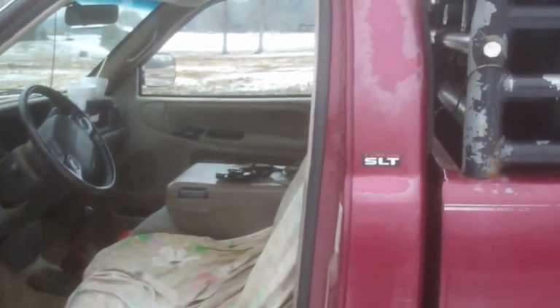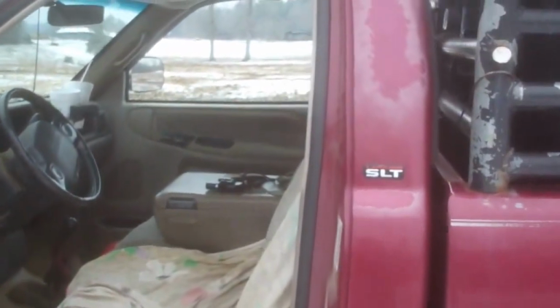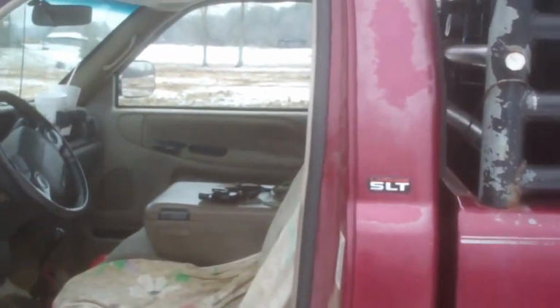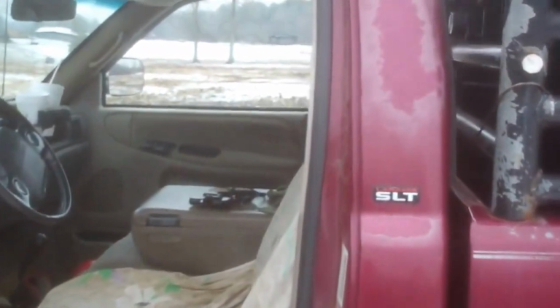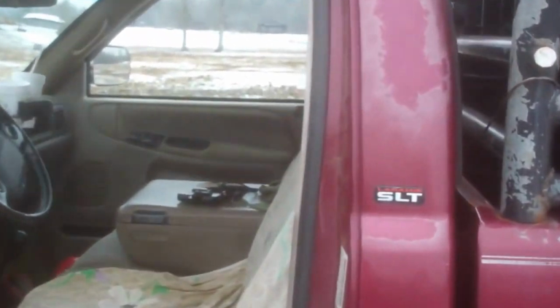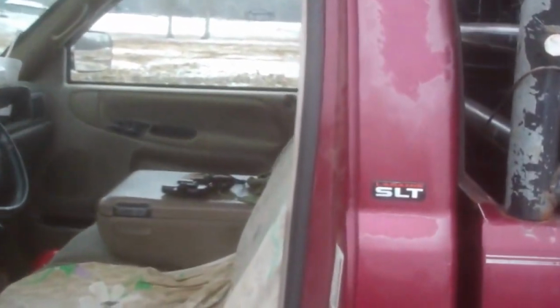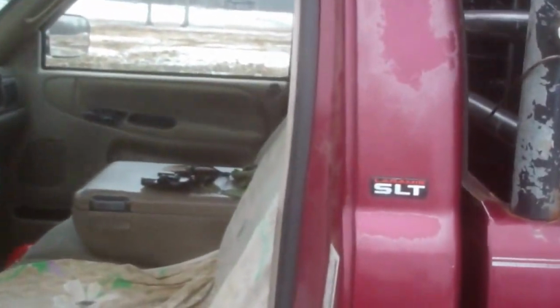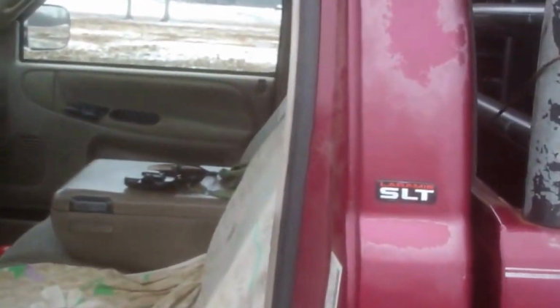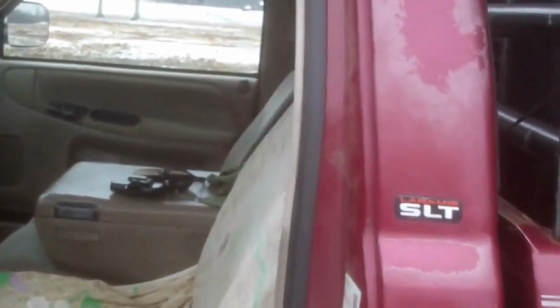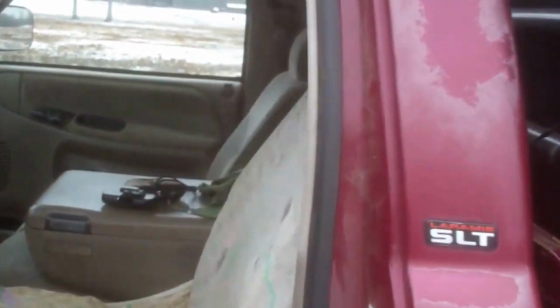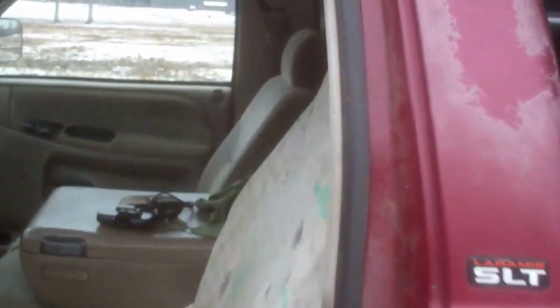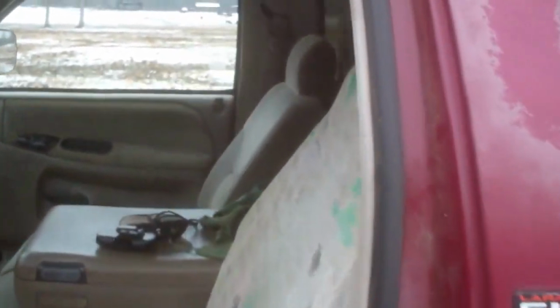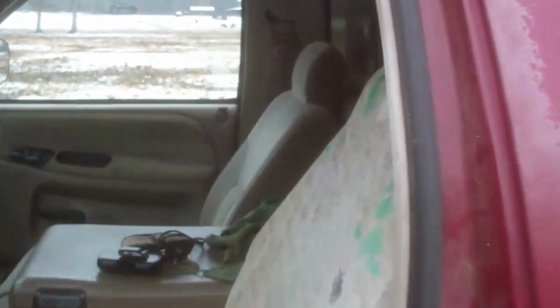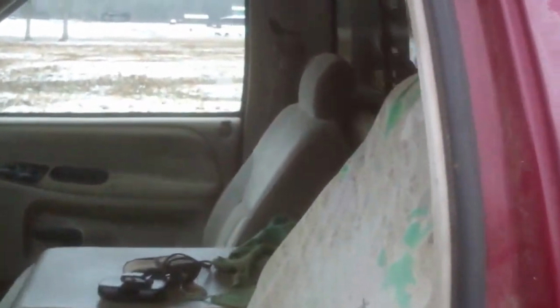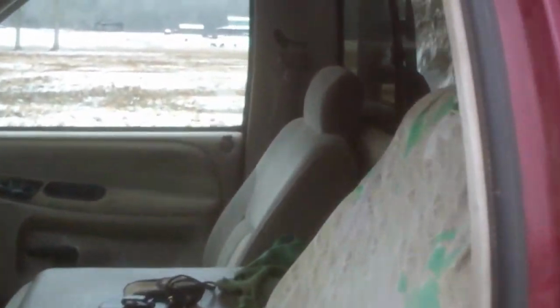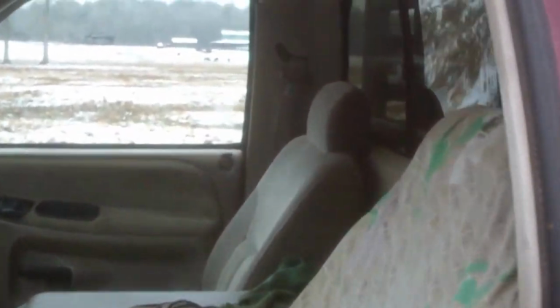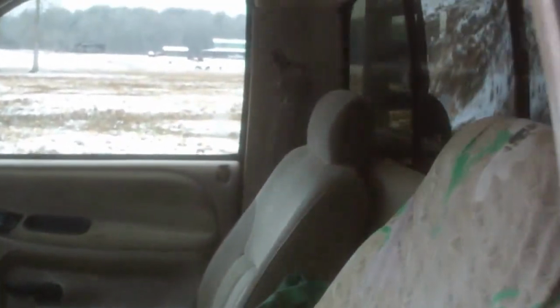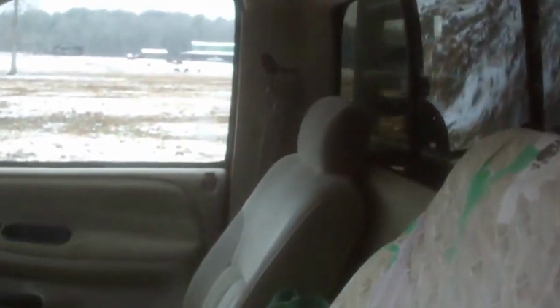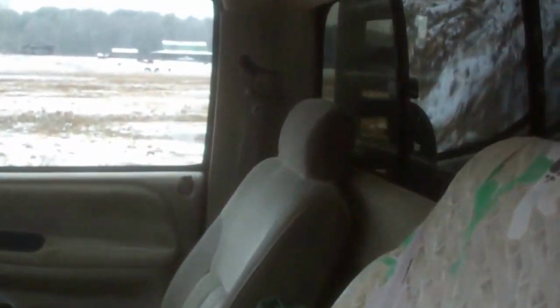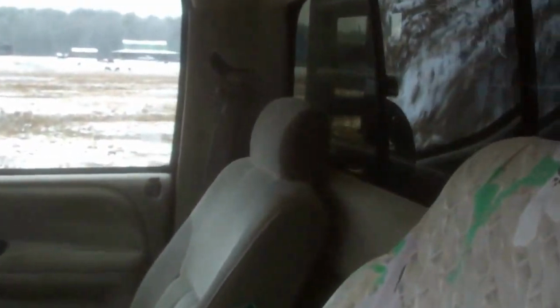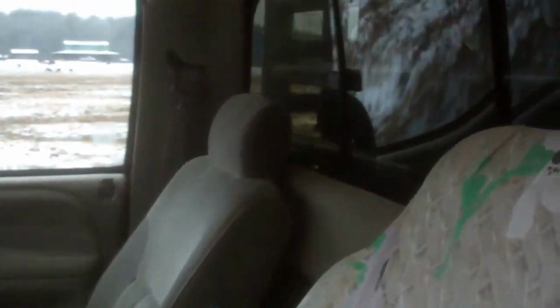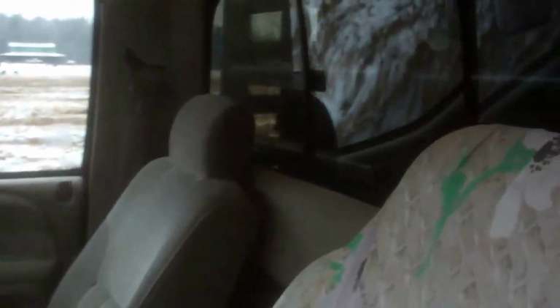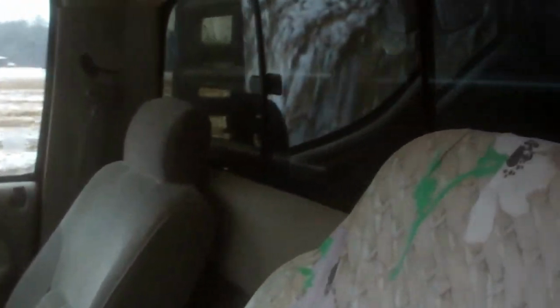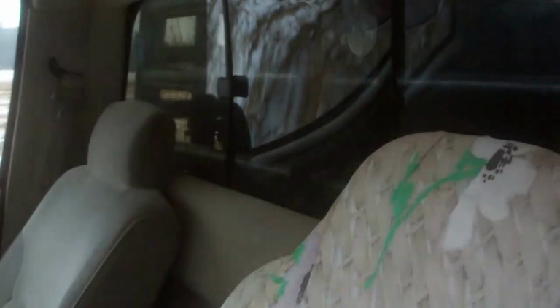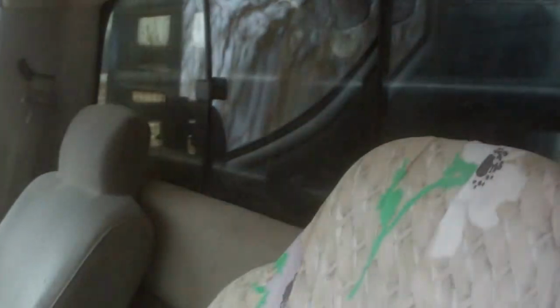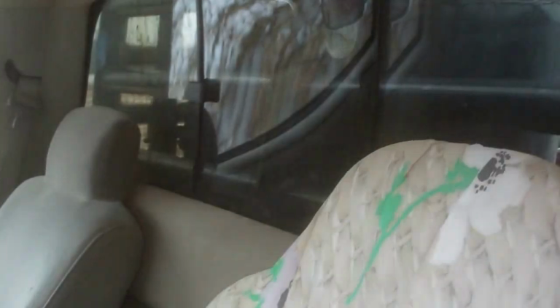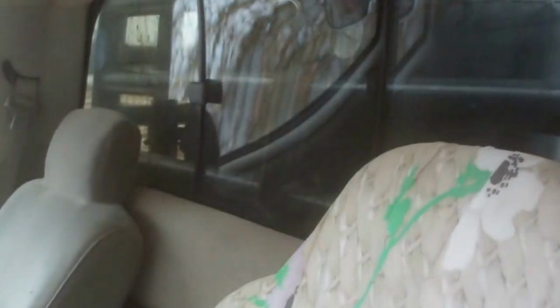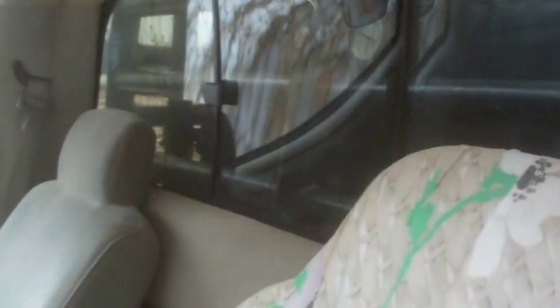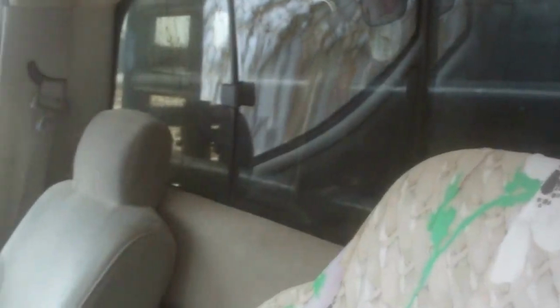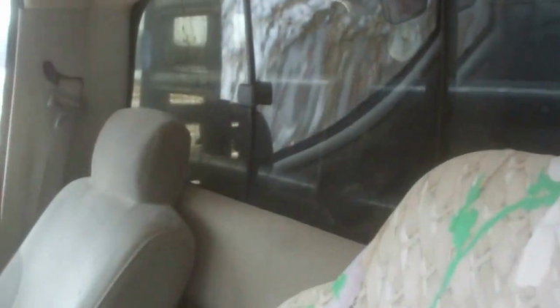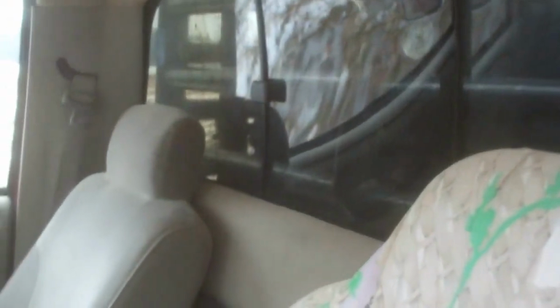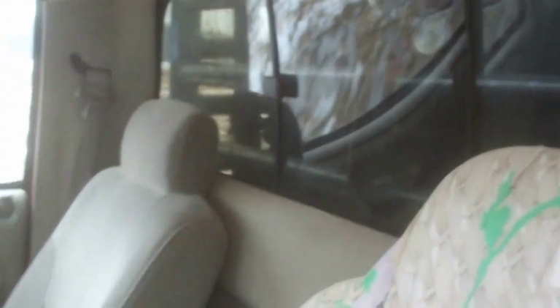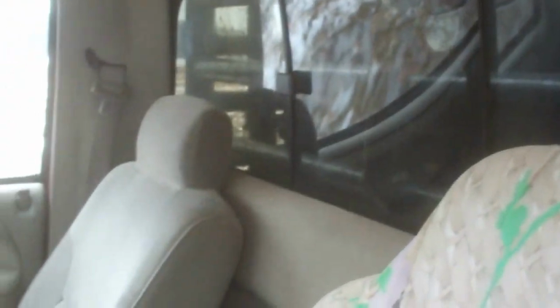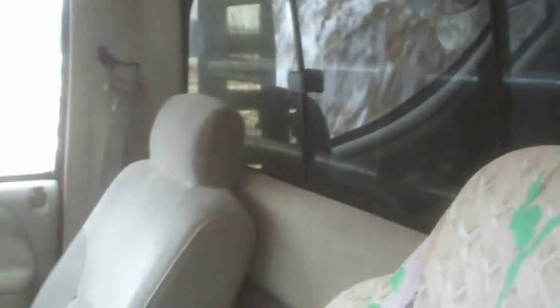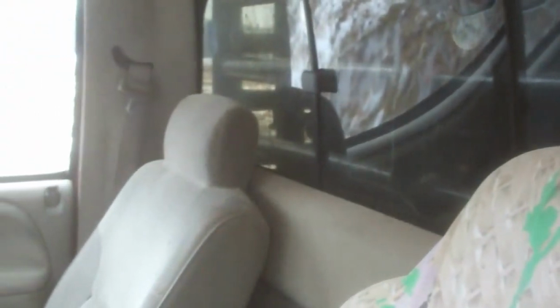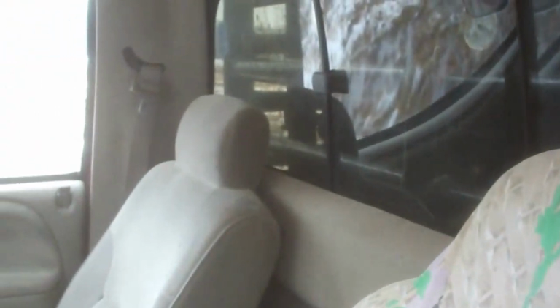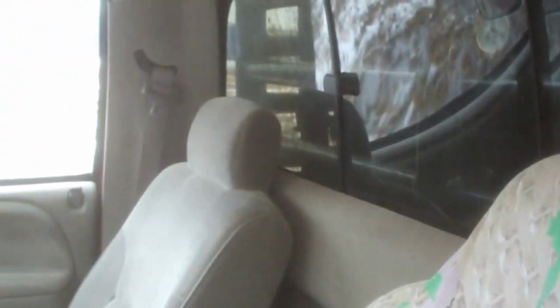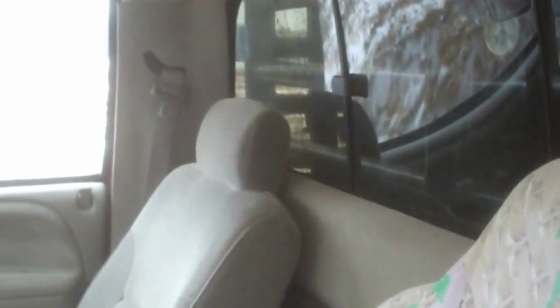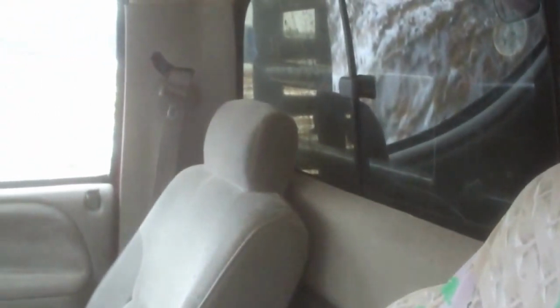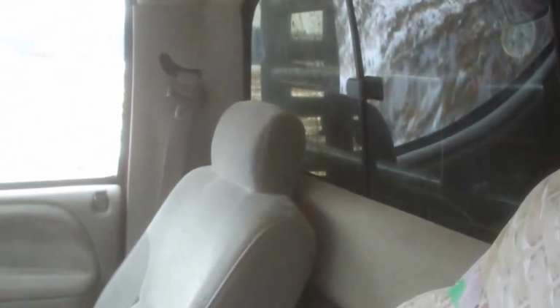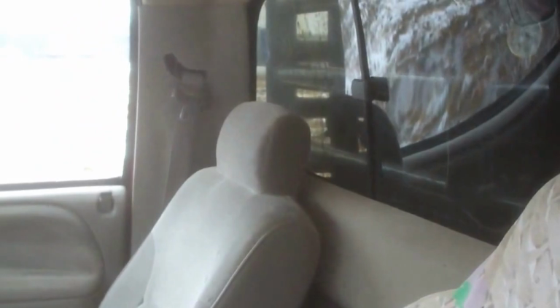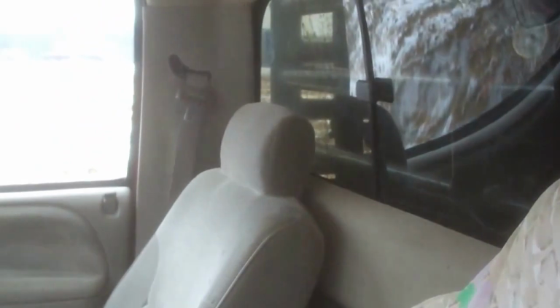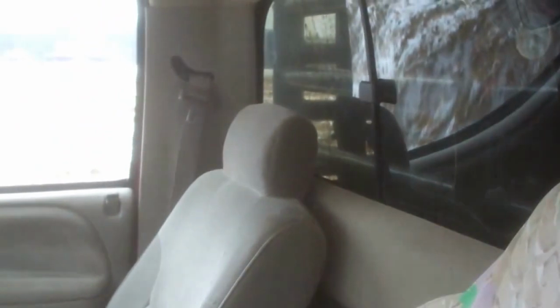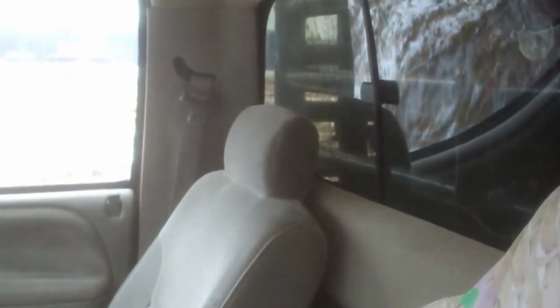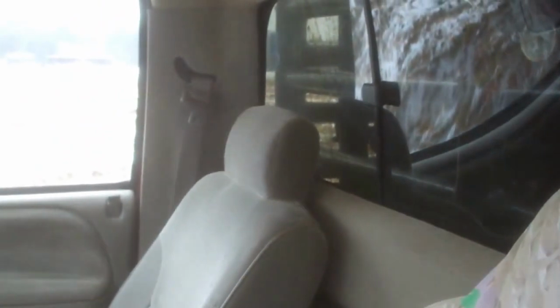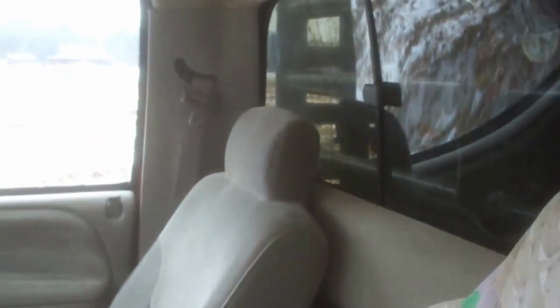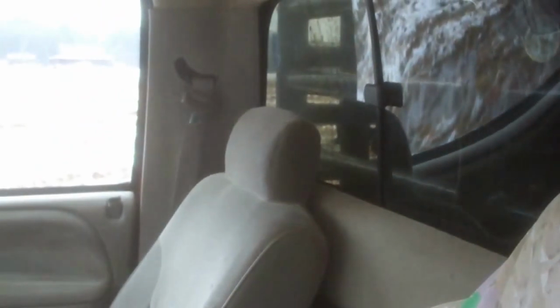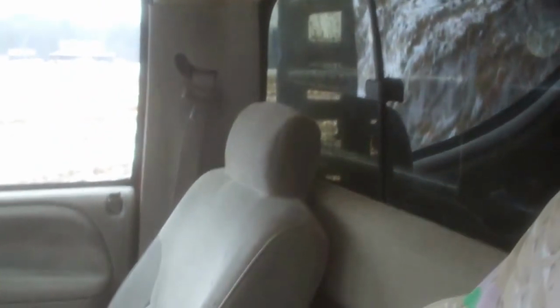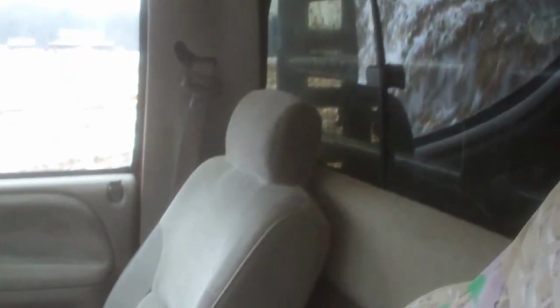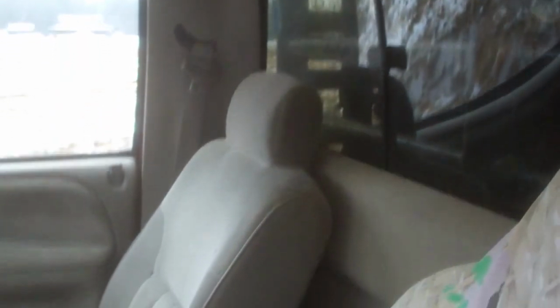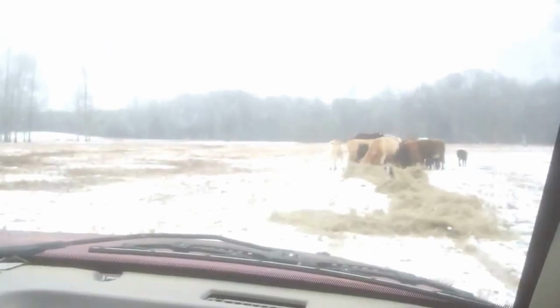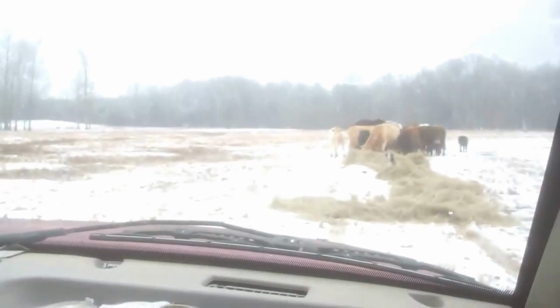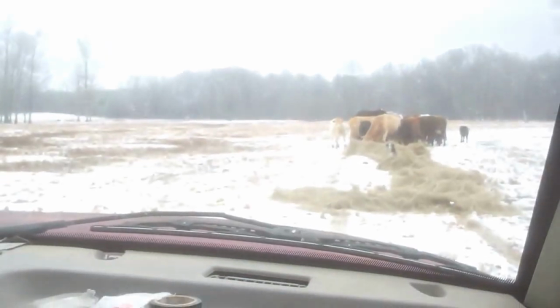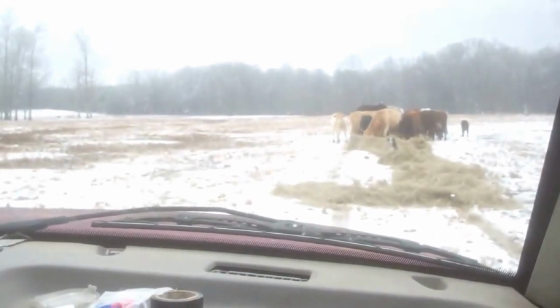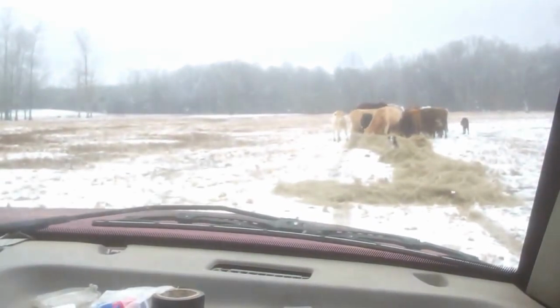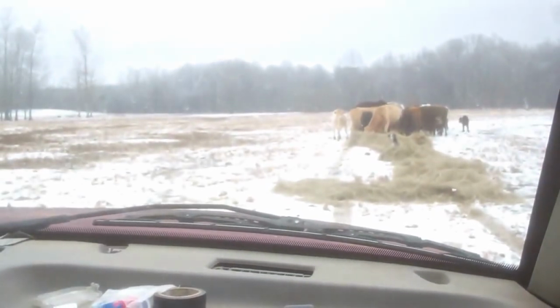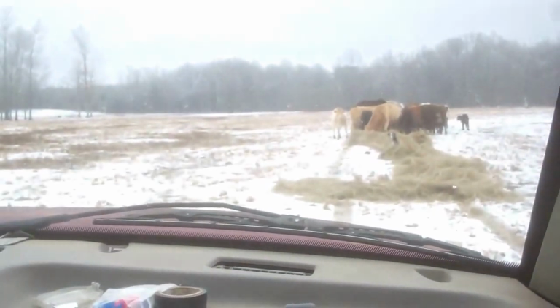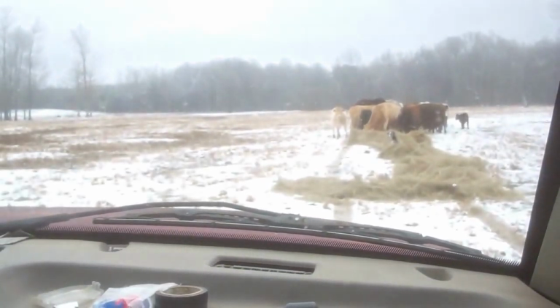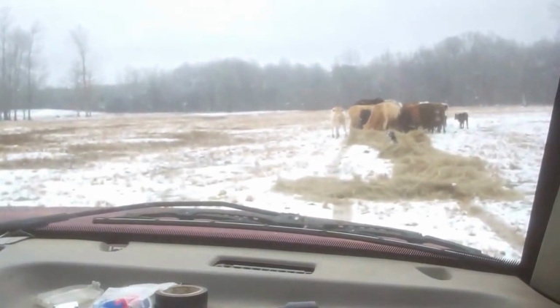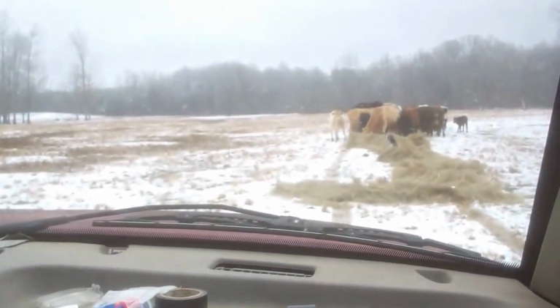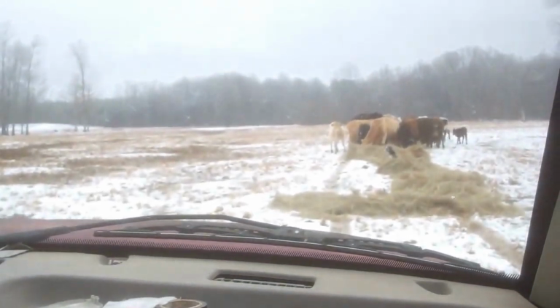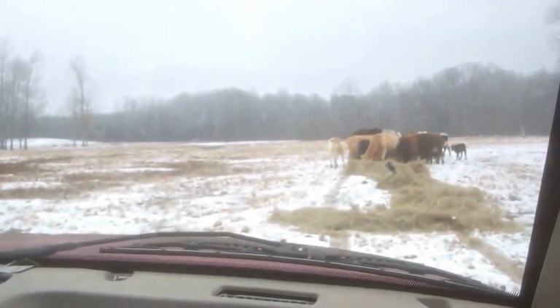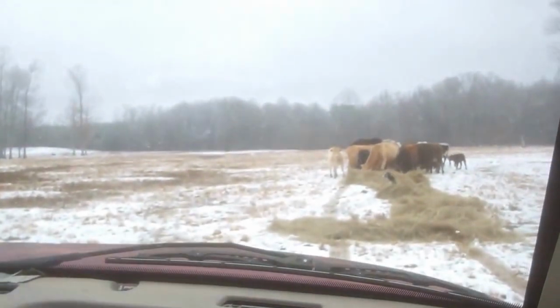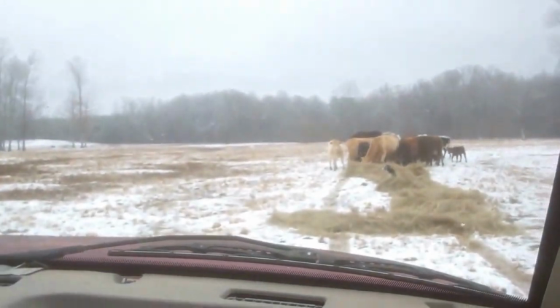The old truck running like it's supposed to. 100% wood. Thanks for watching.